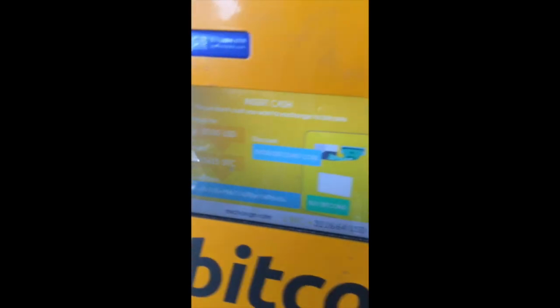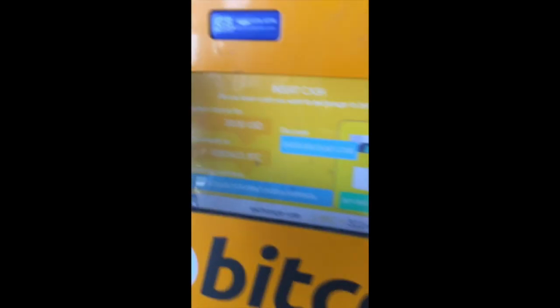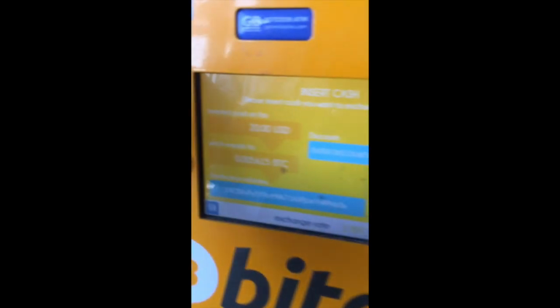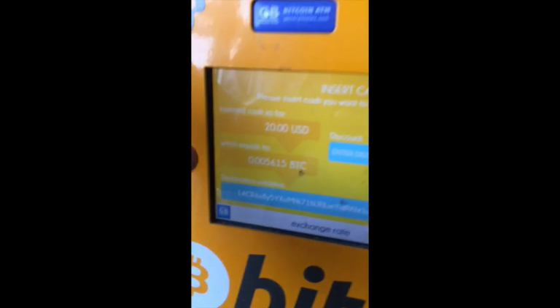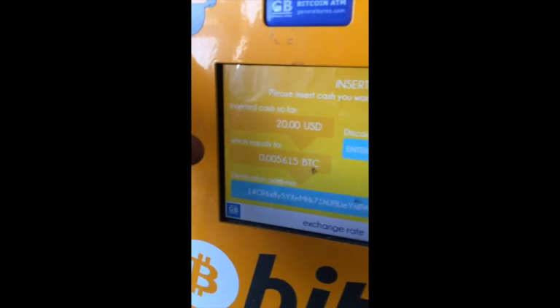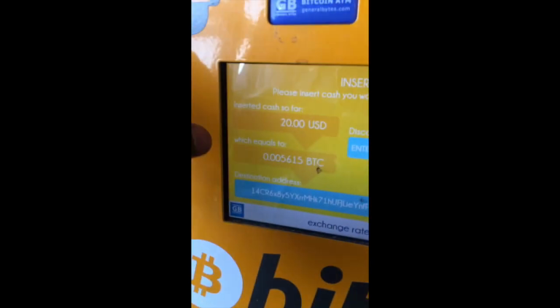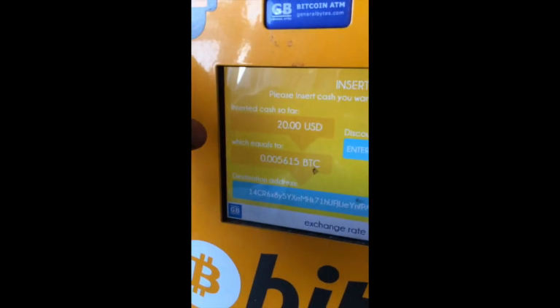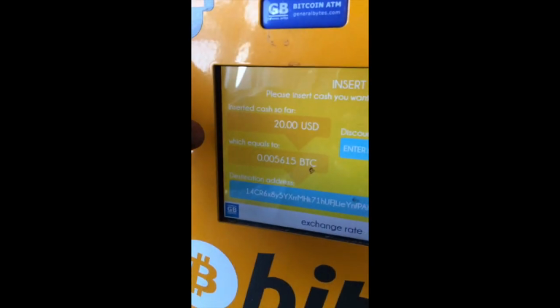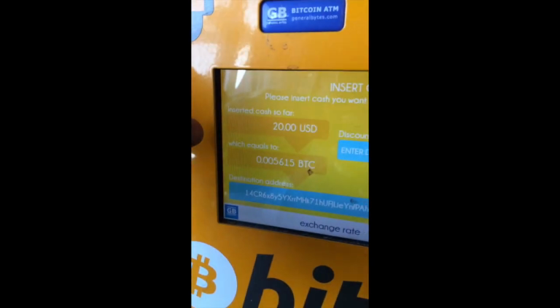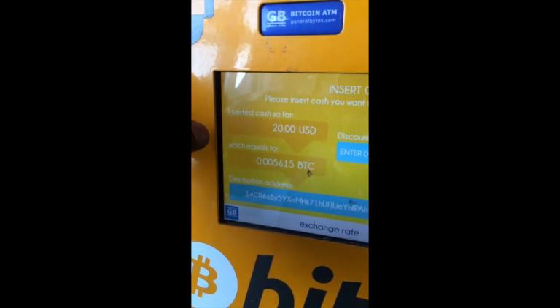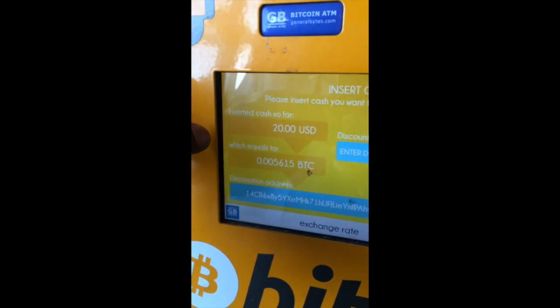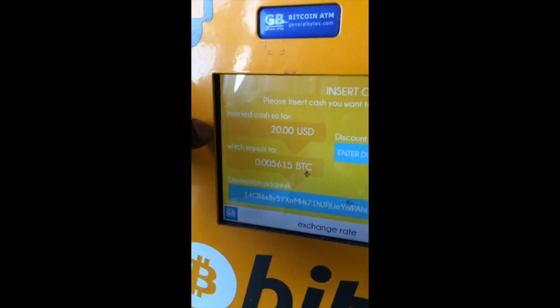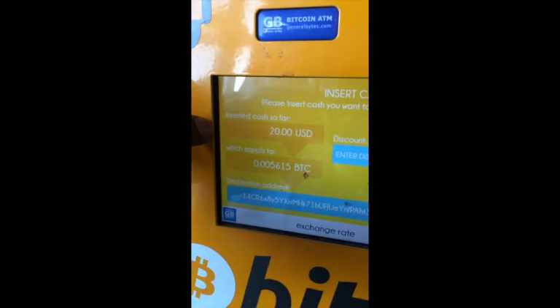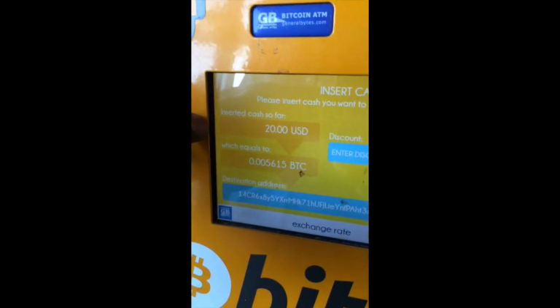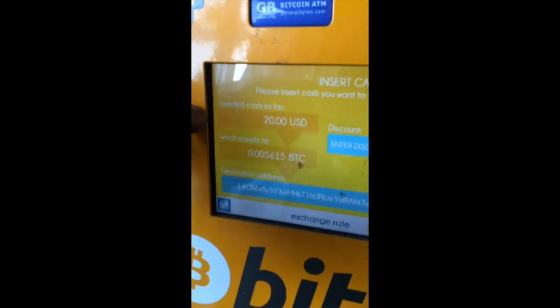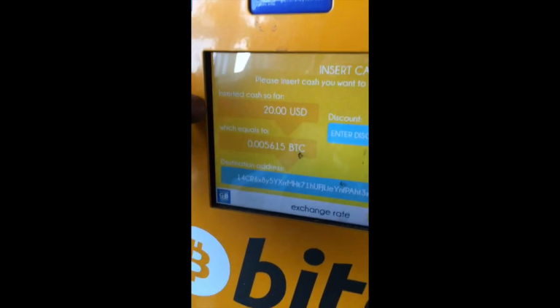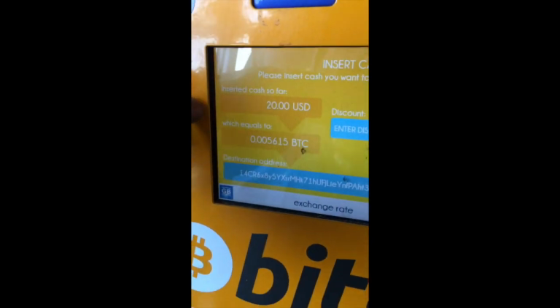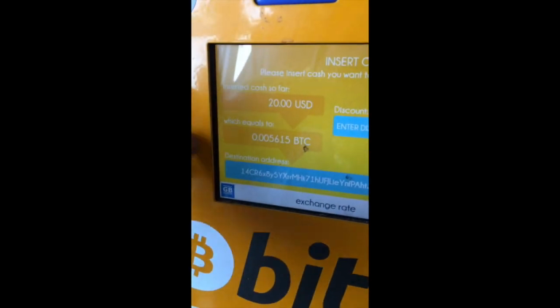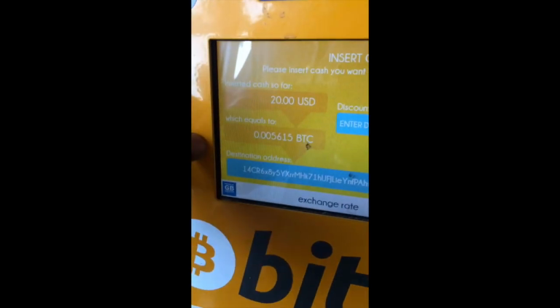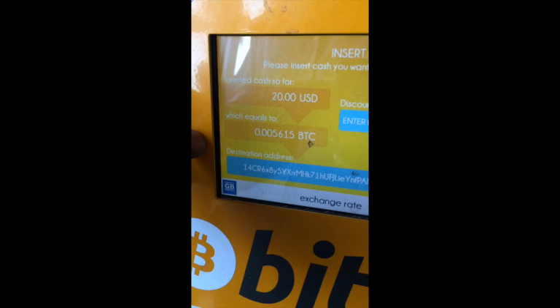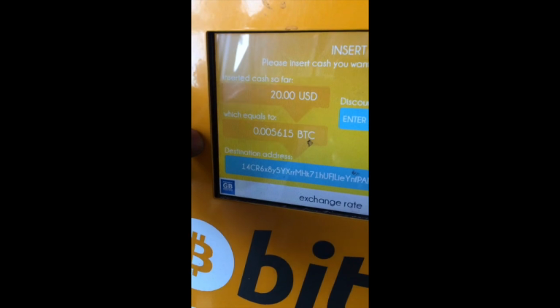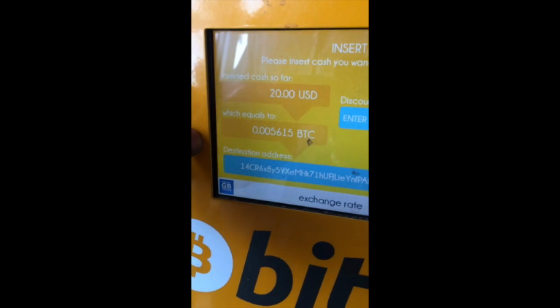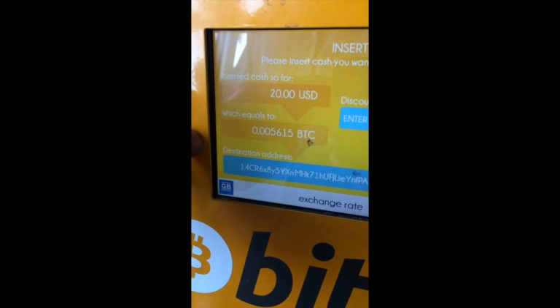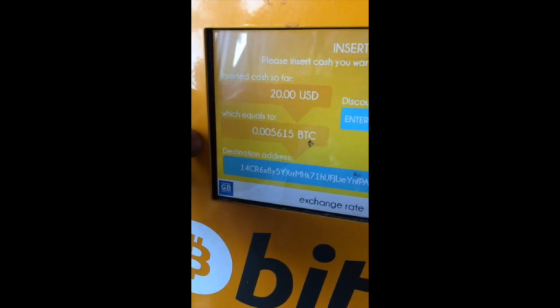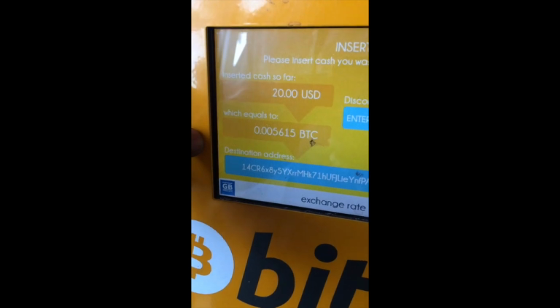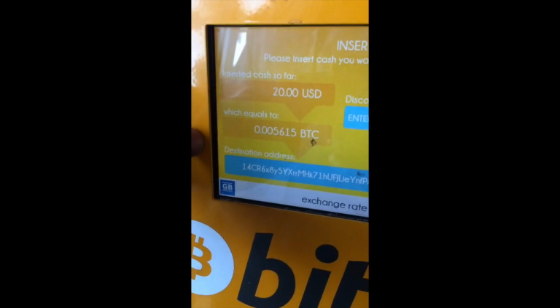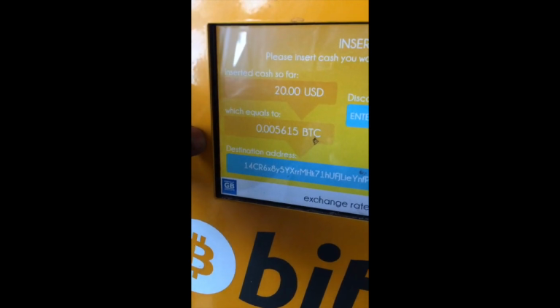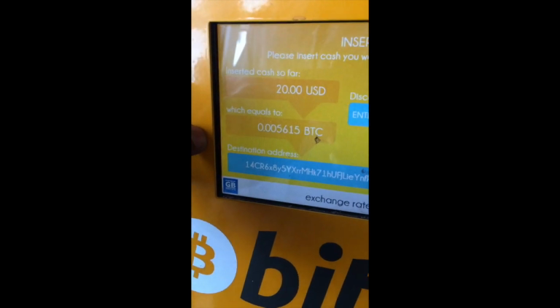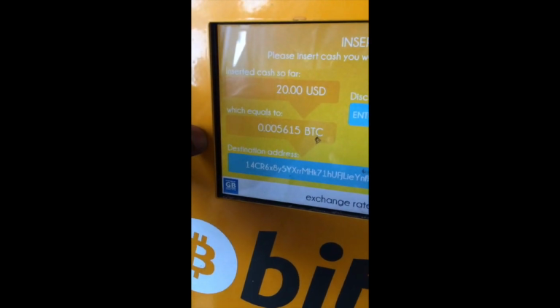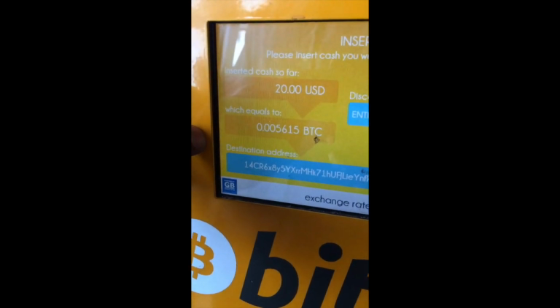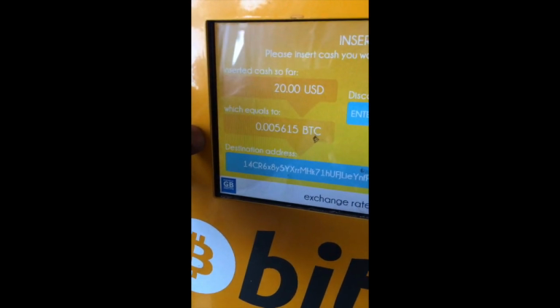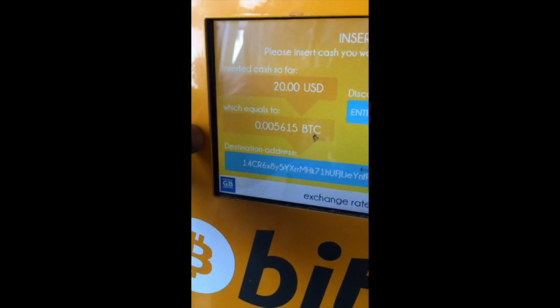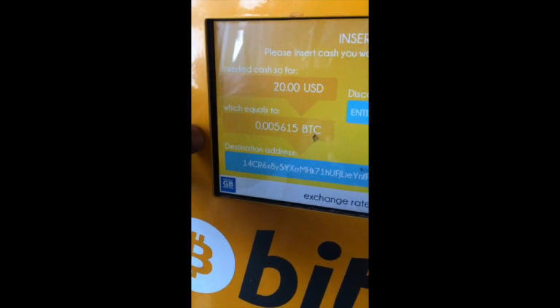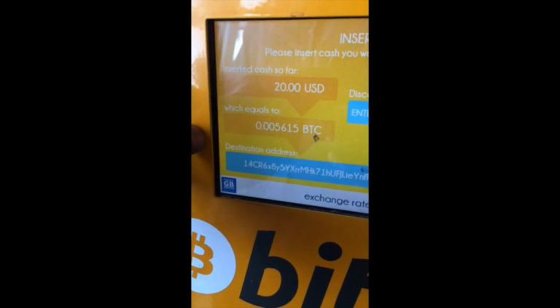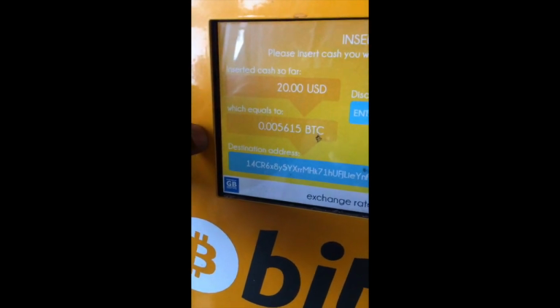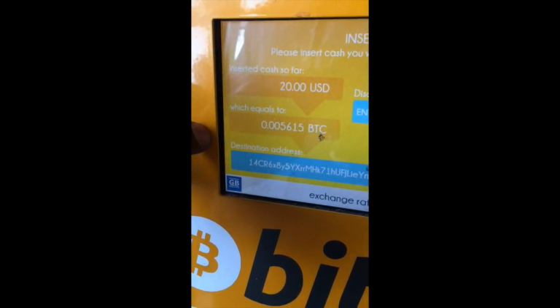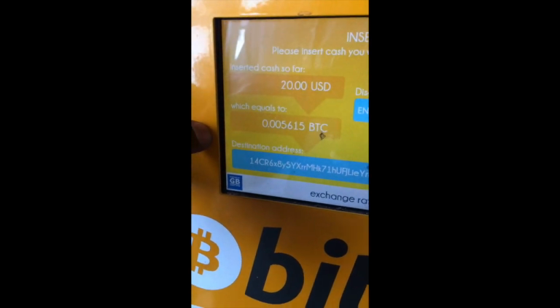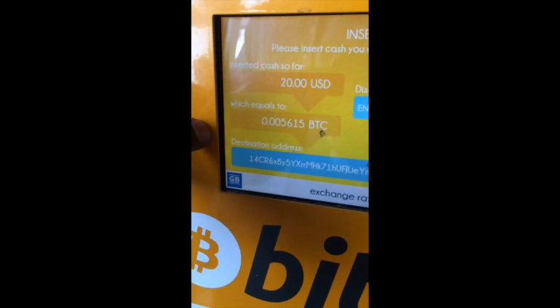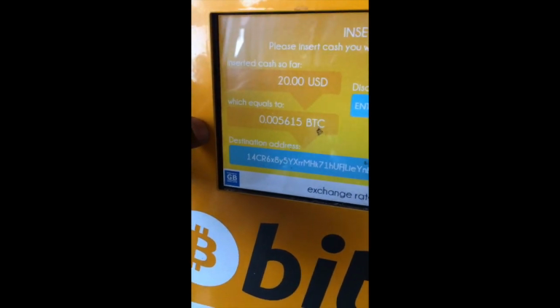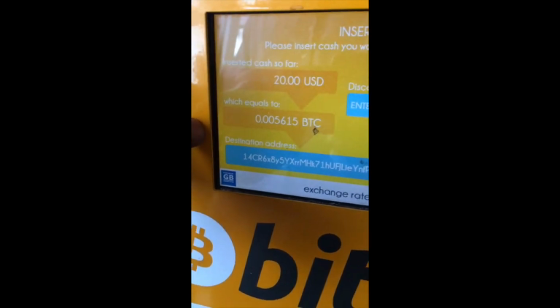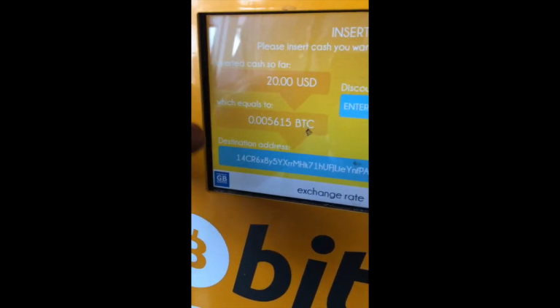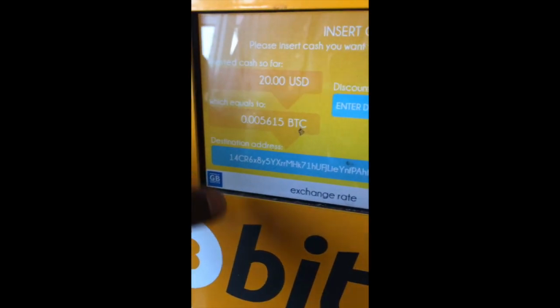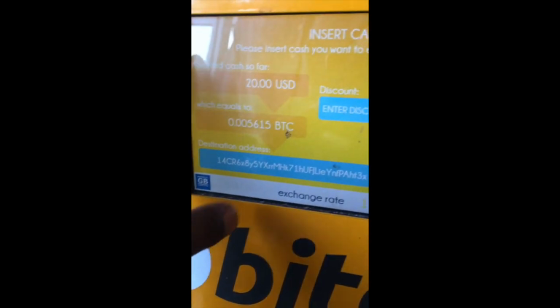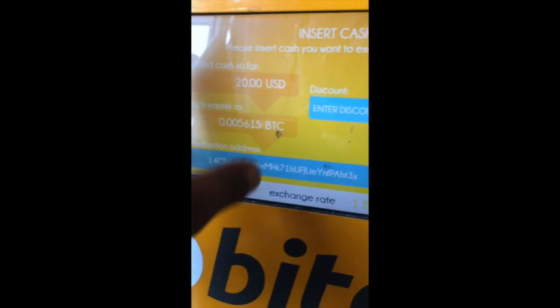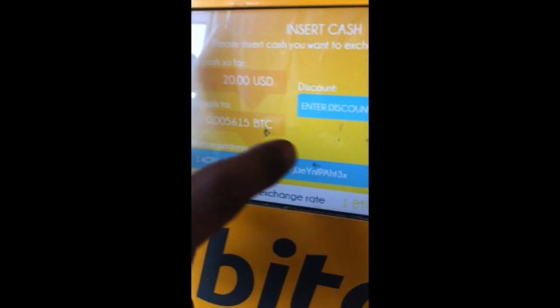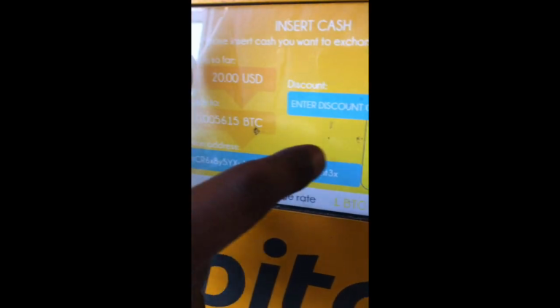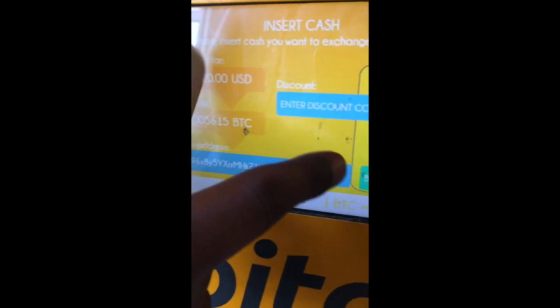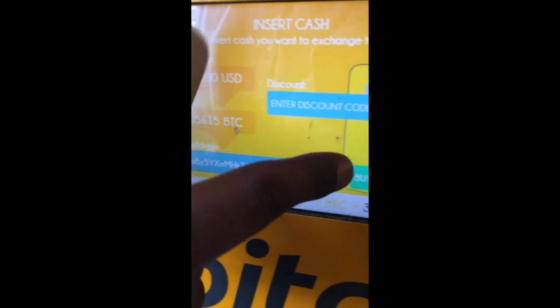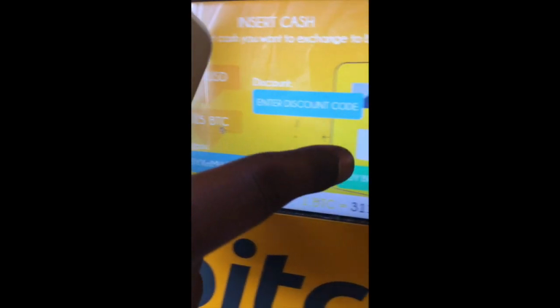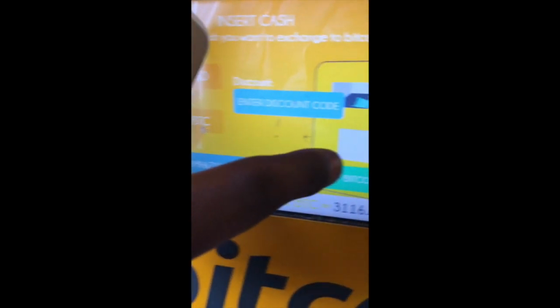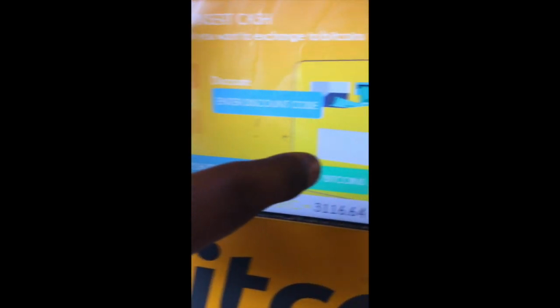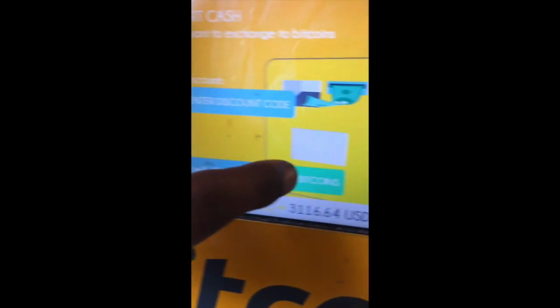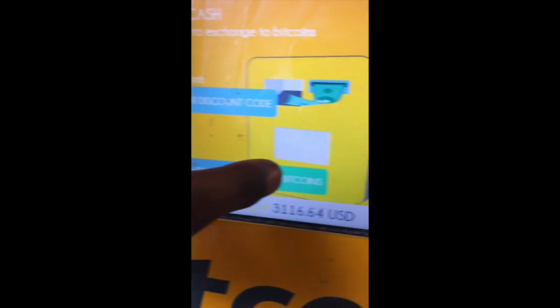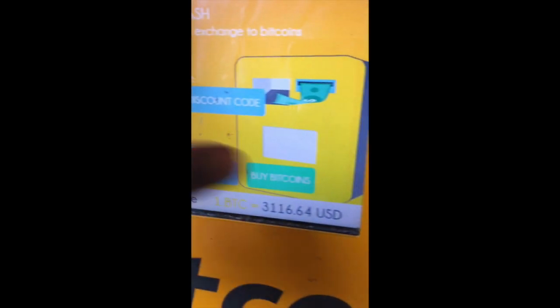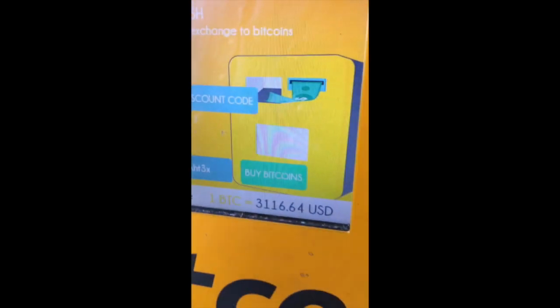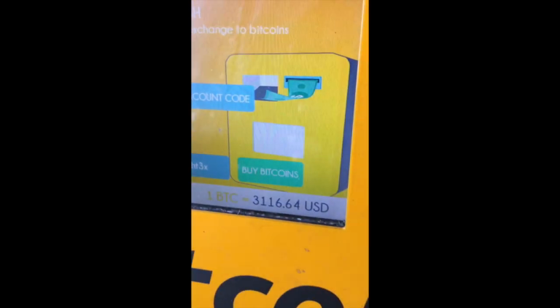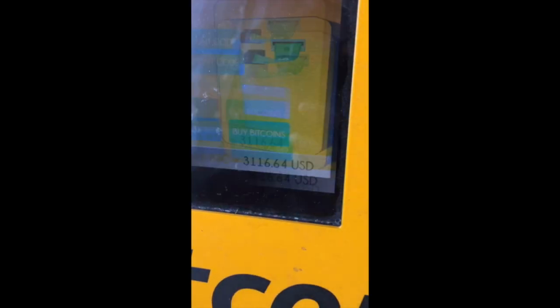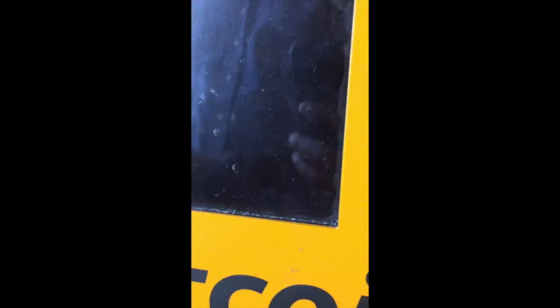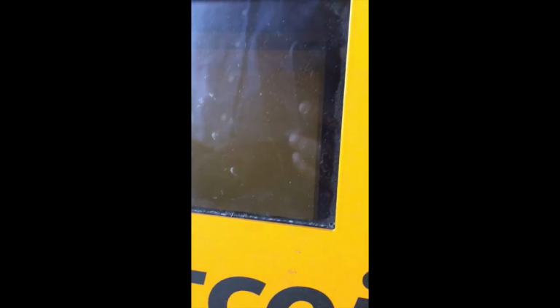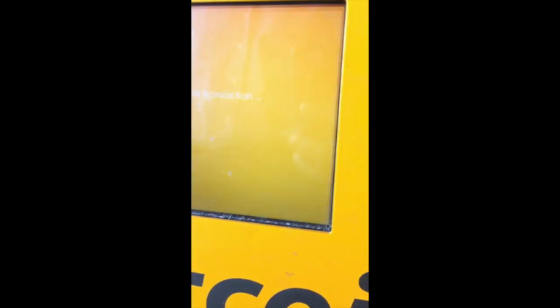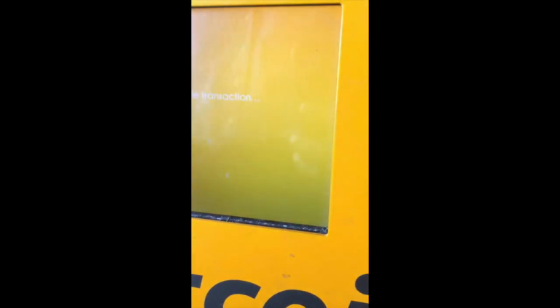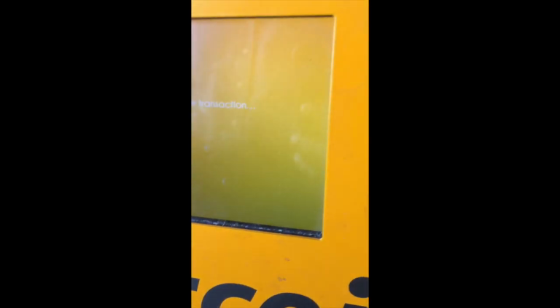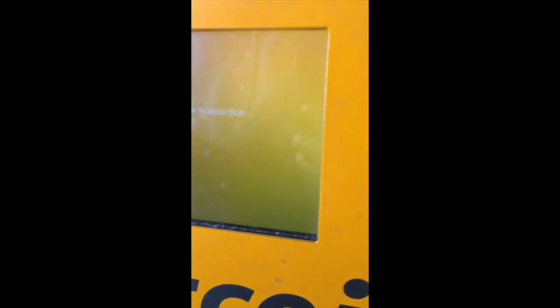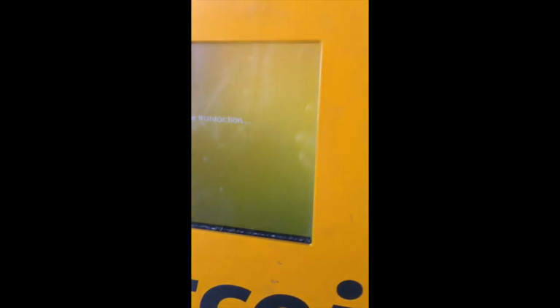As you can see, it'll tell you how much cash you put in and how much Bitcoin you're going to receive. Then right here, you tap 'Buy Bitcoin.'